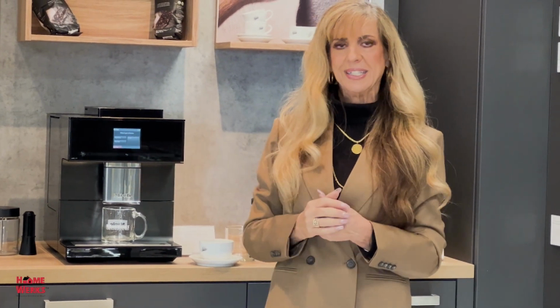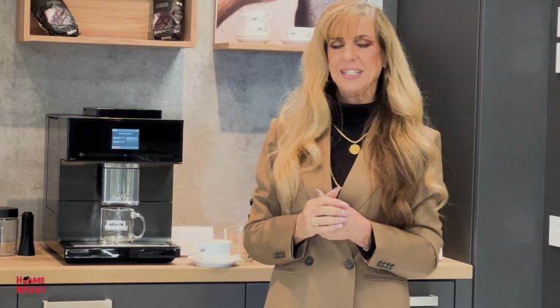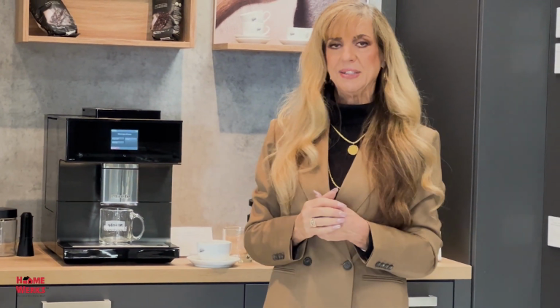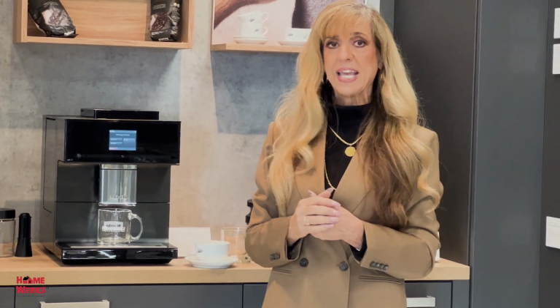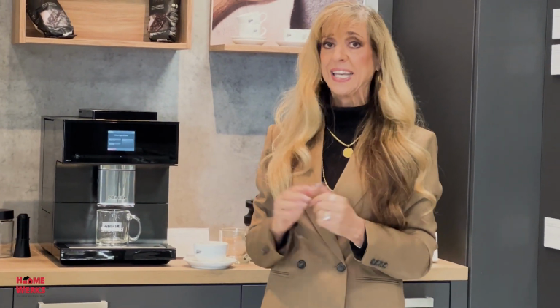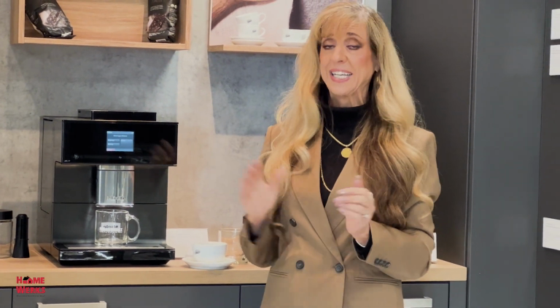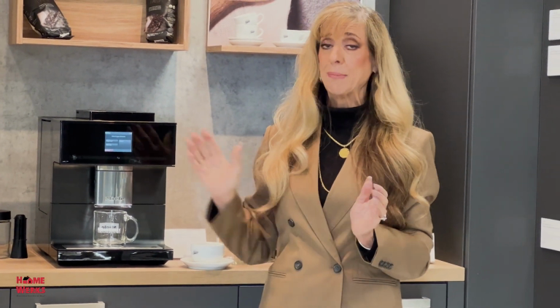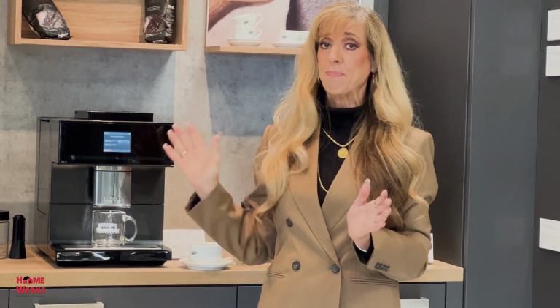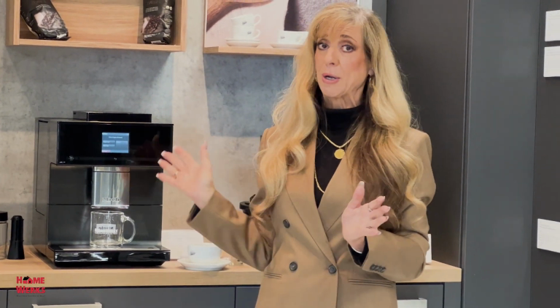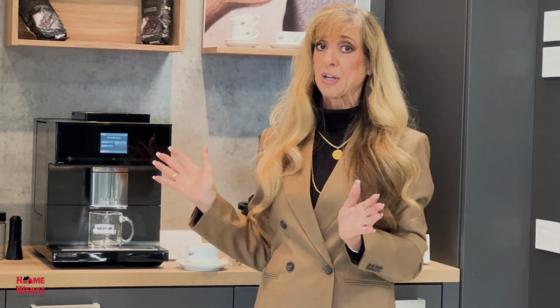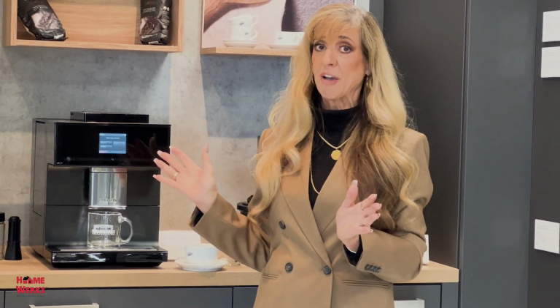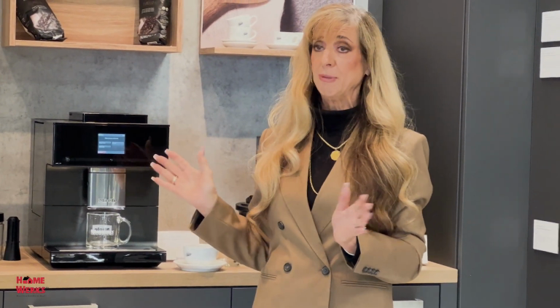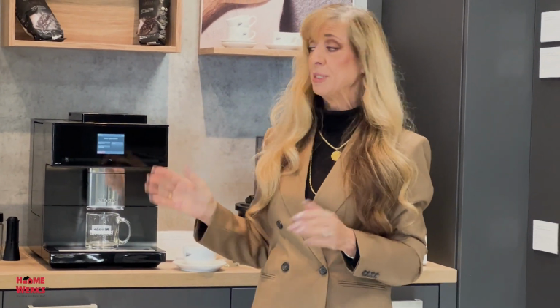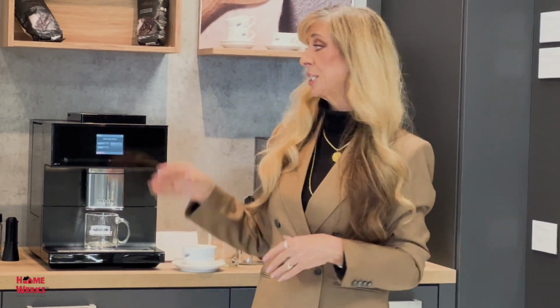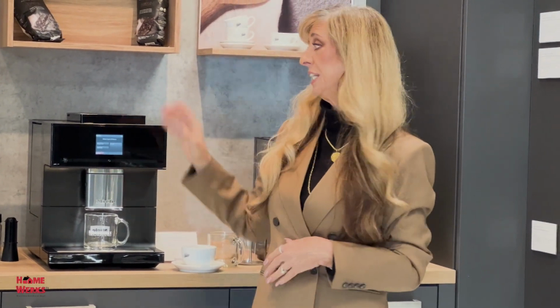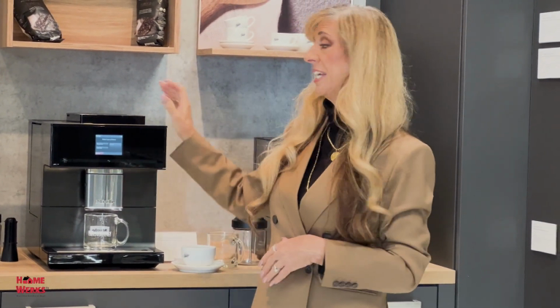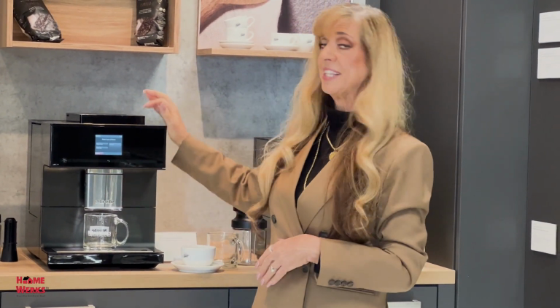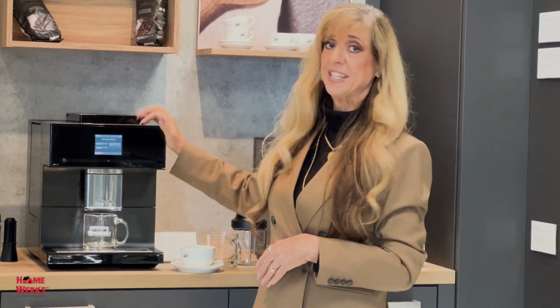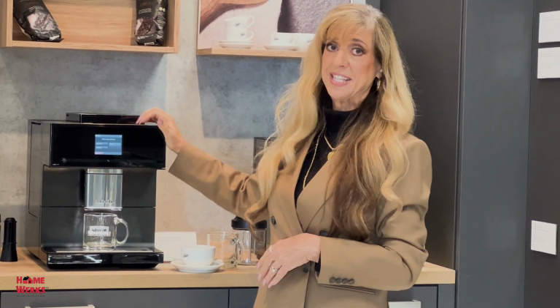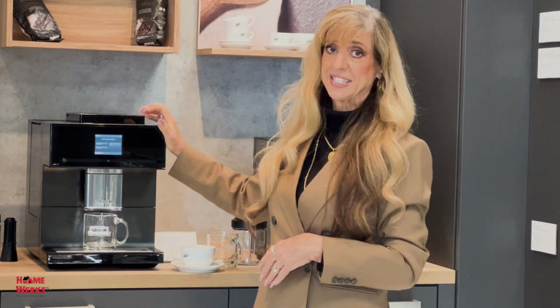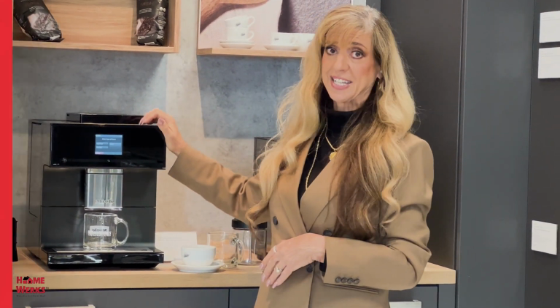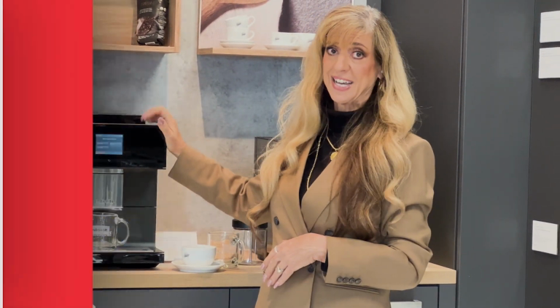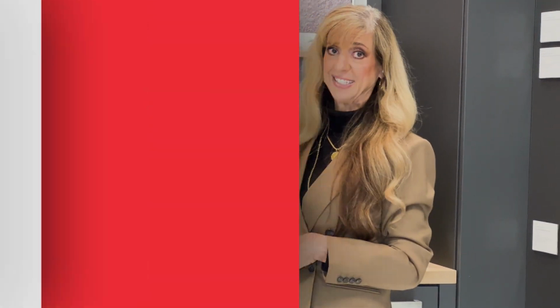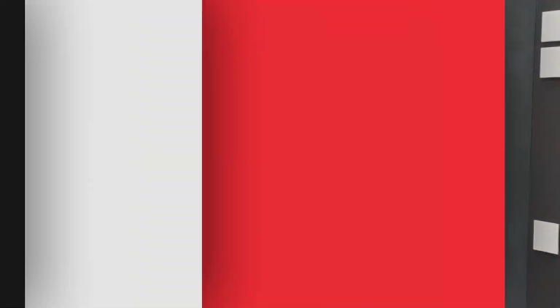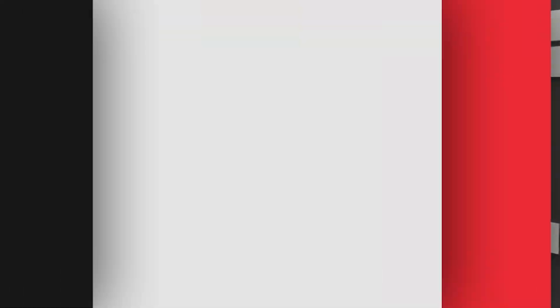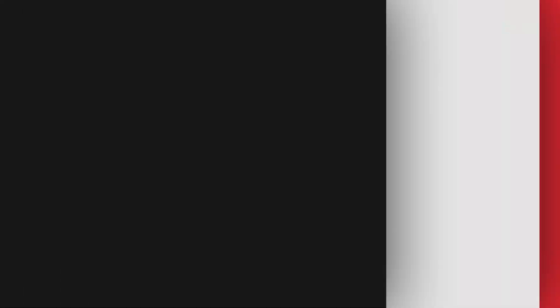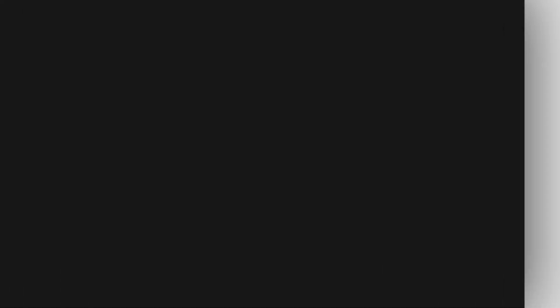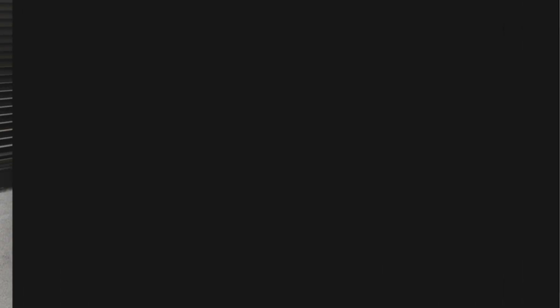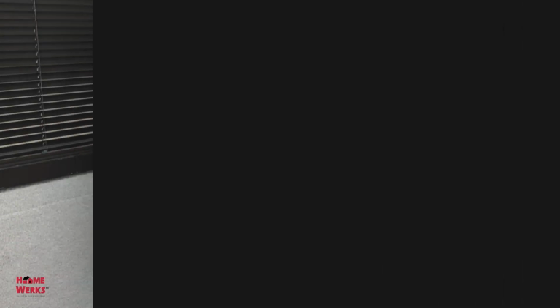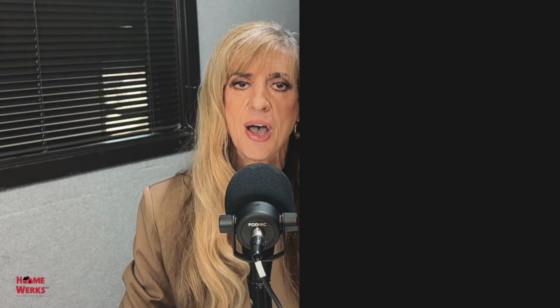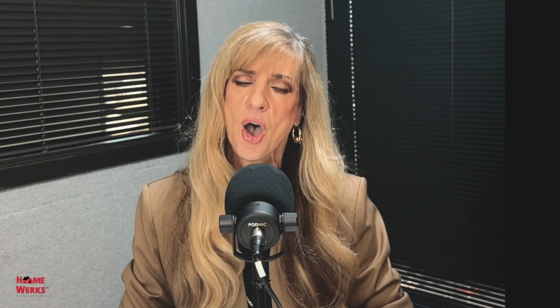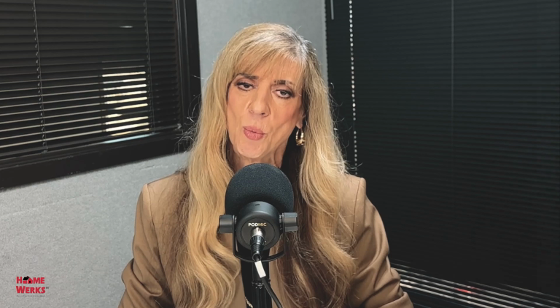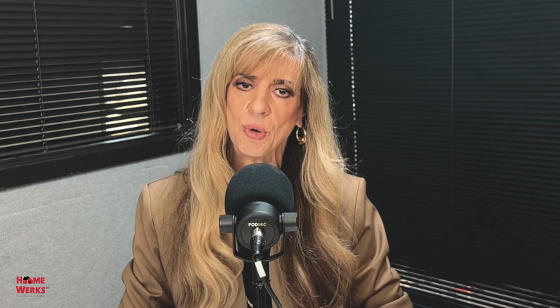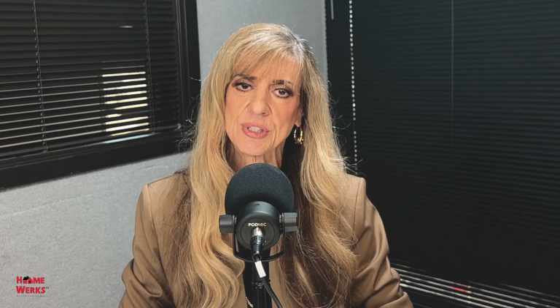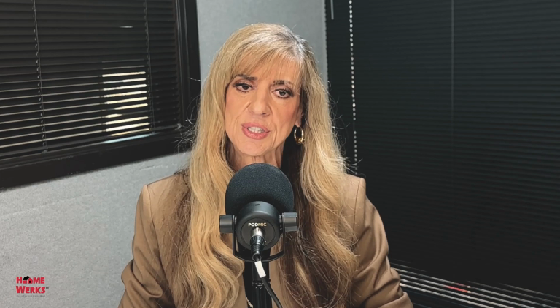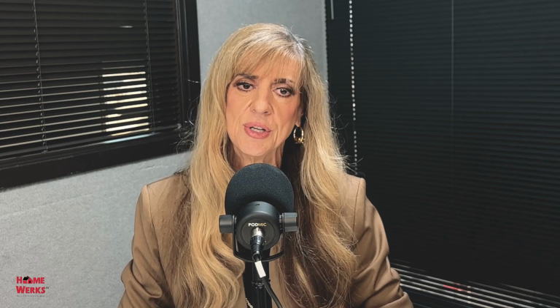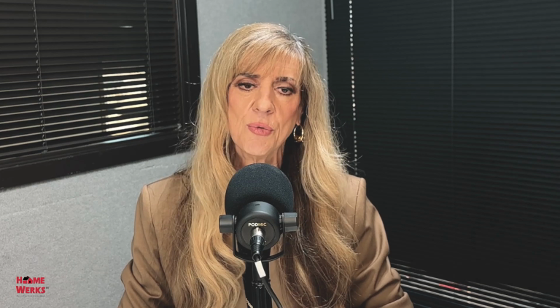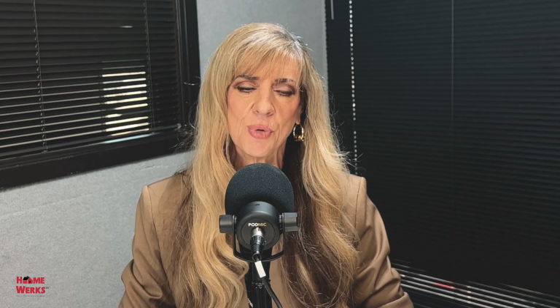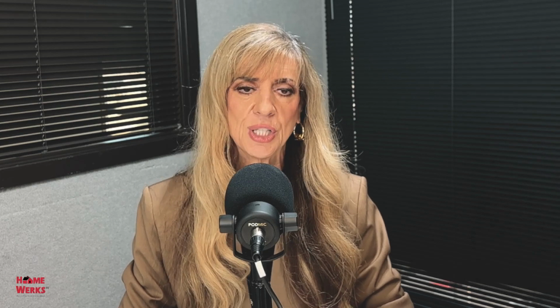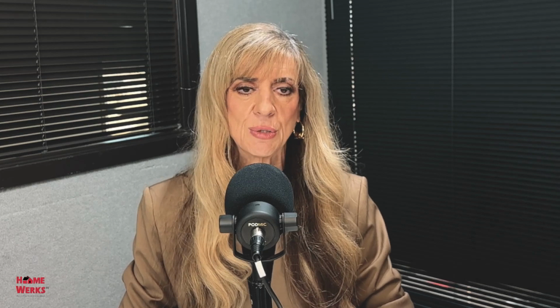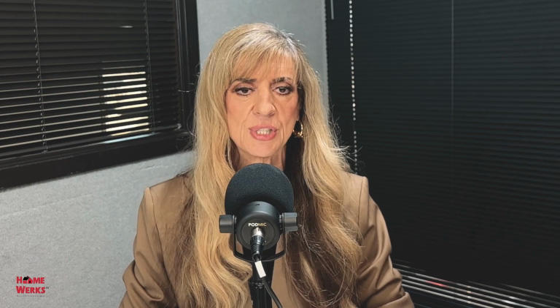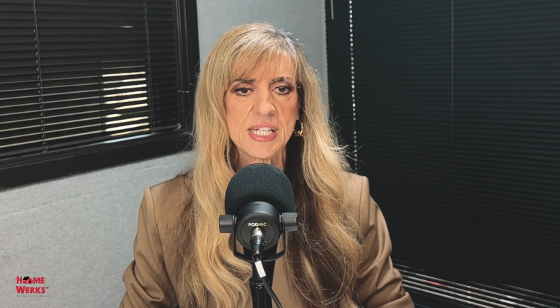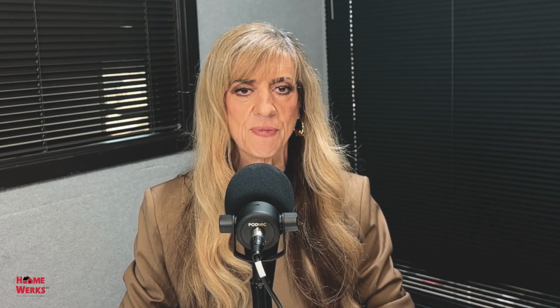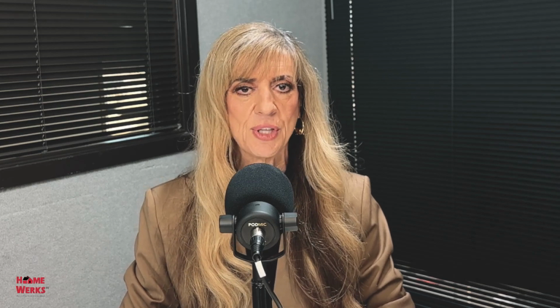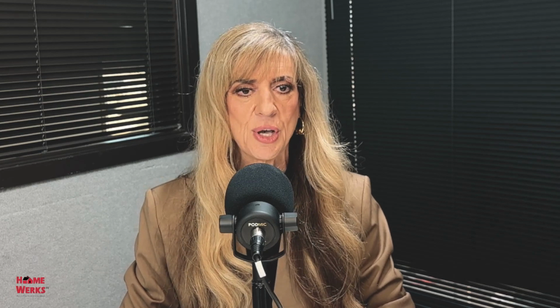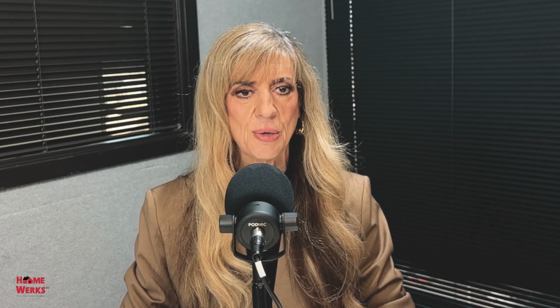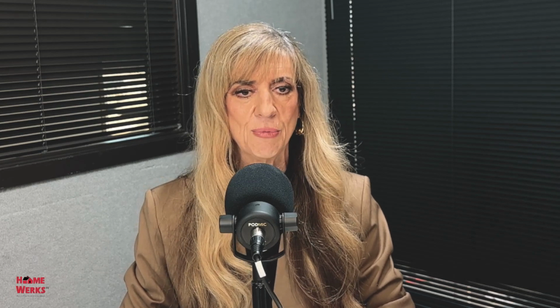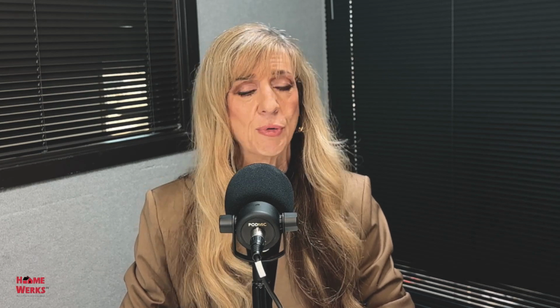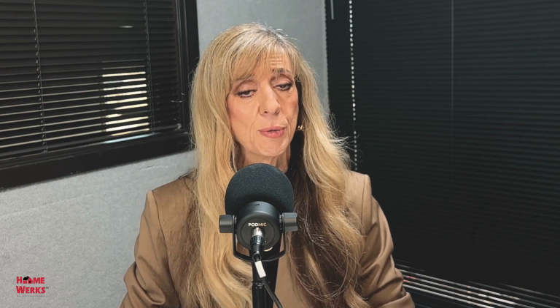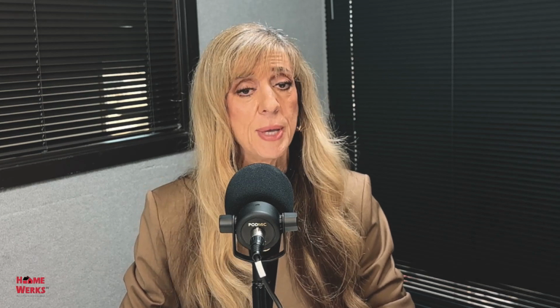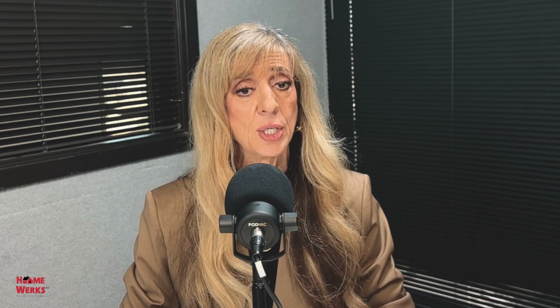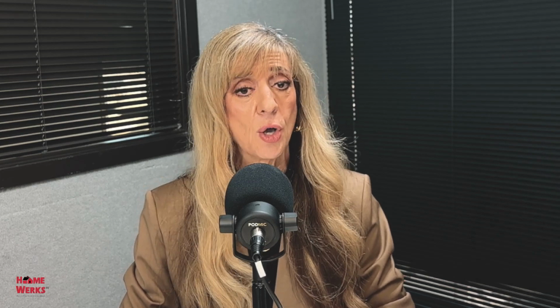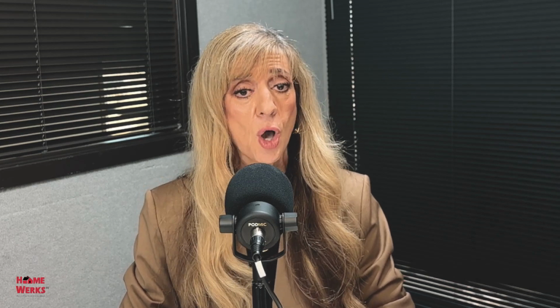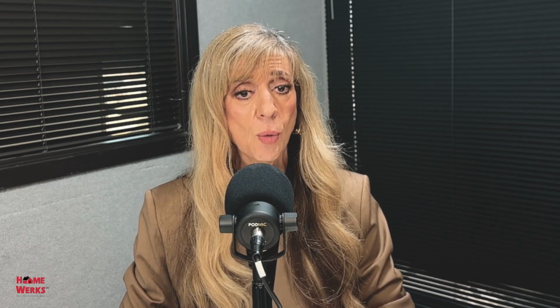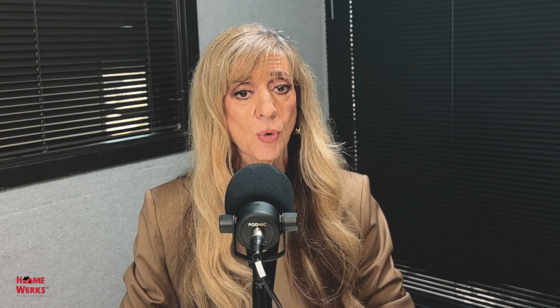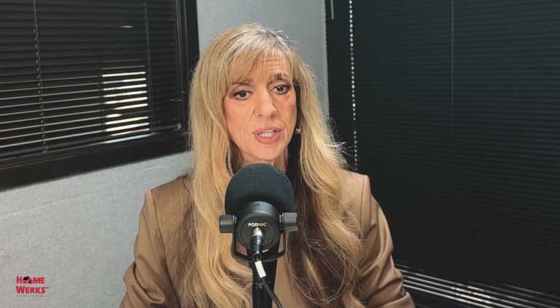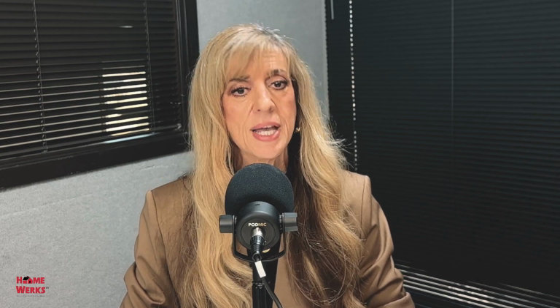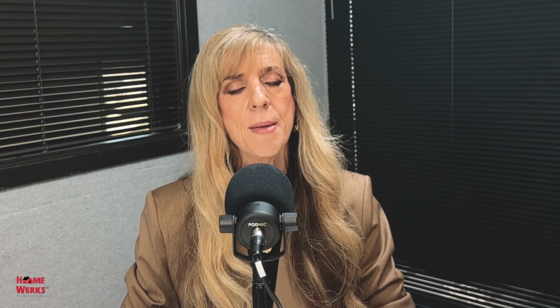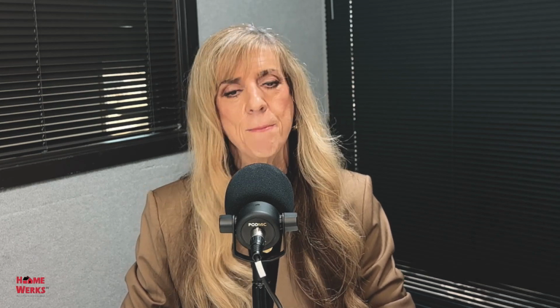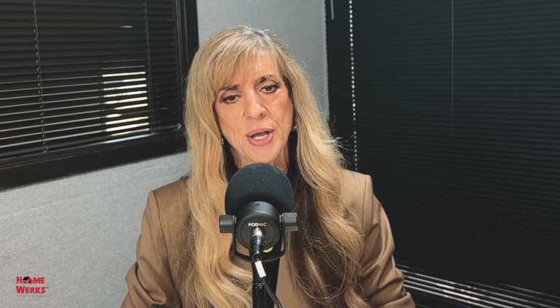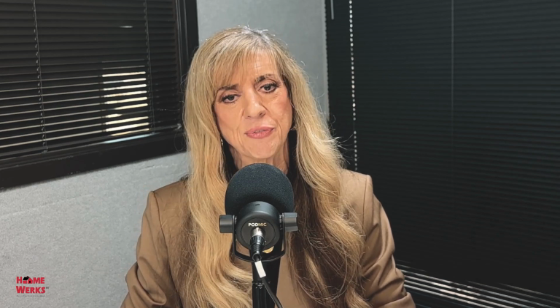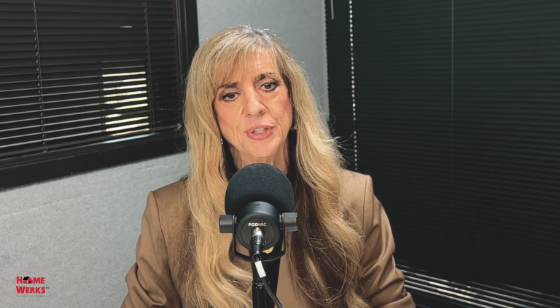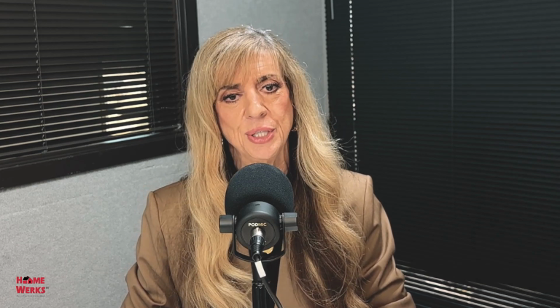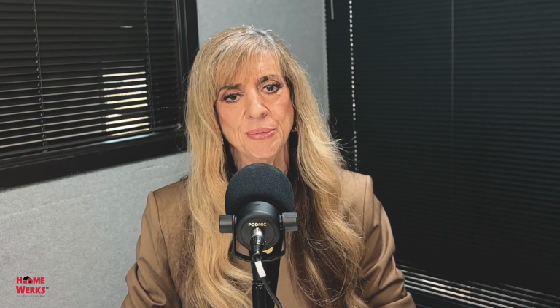You can't get a better coffee machine than this. HomeWorks, Really Cool Stuff for the Home — where we'll make your home better for you.